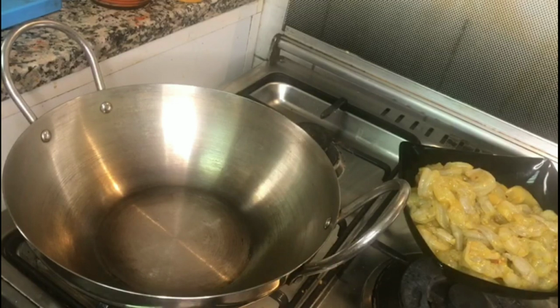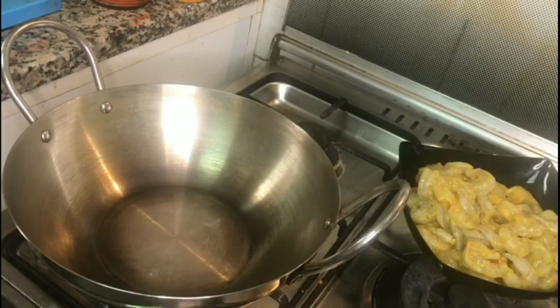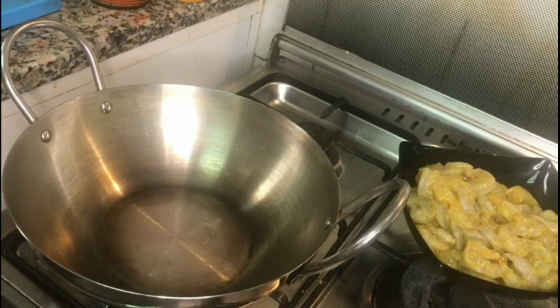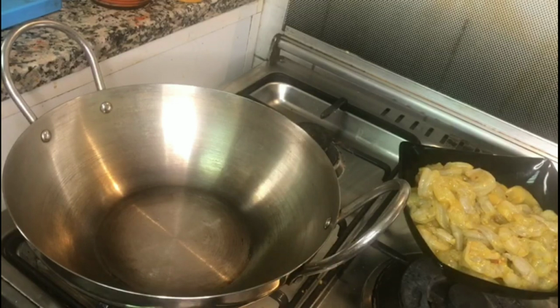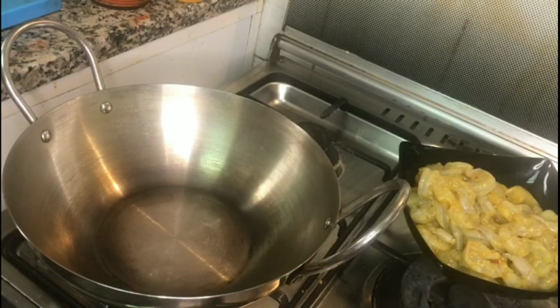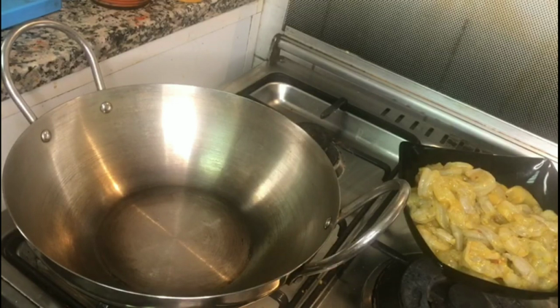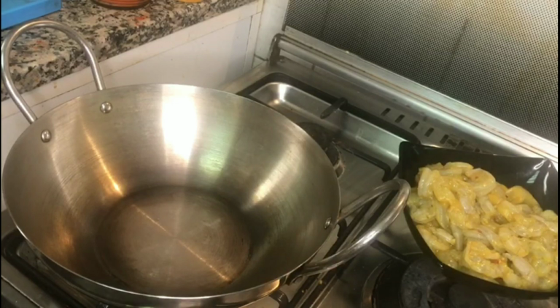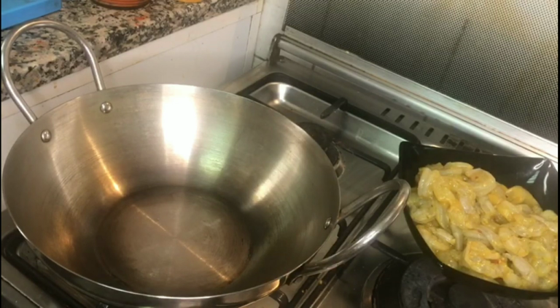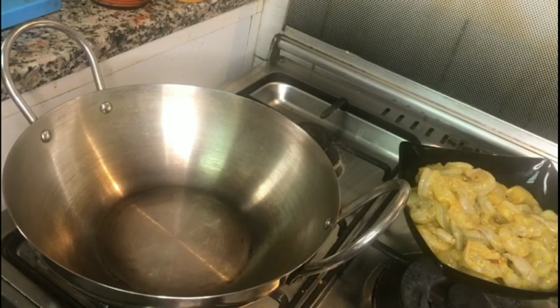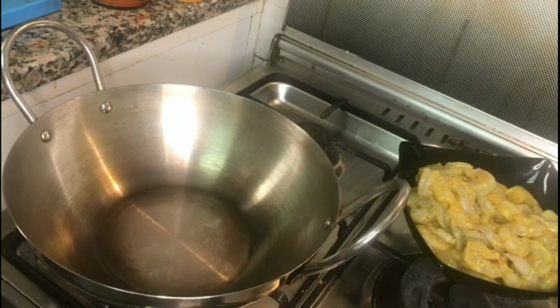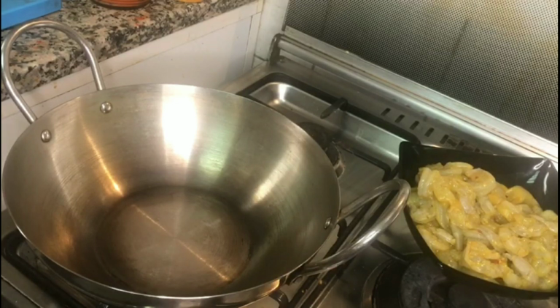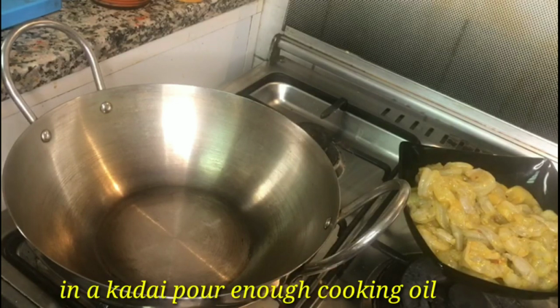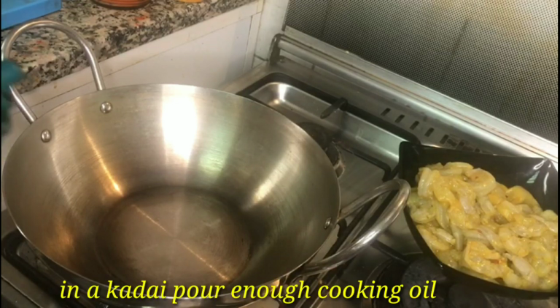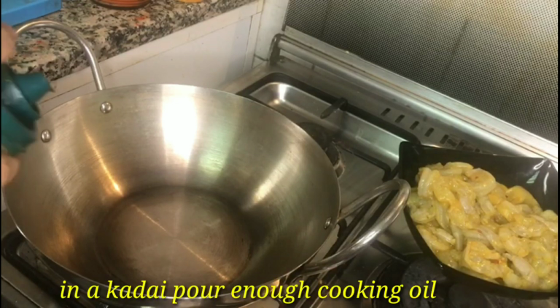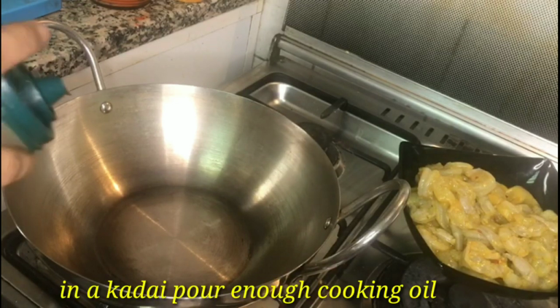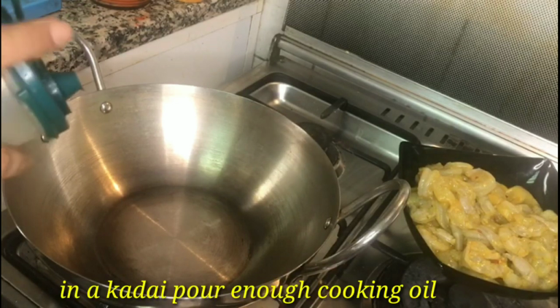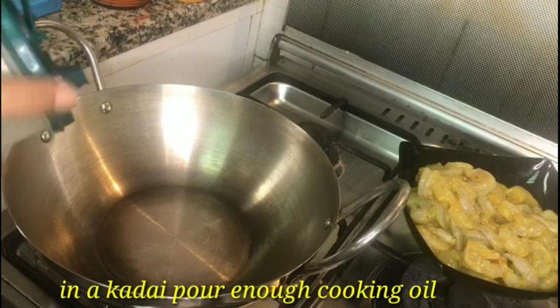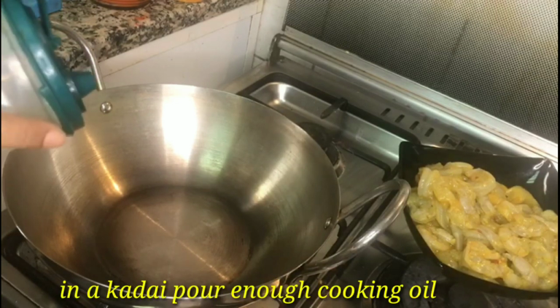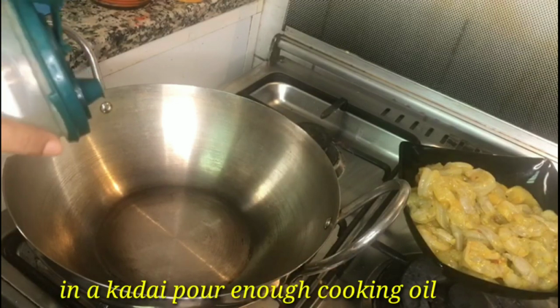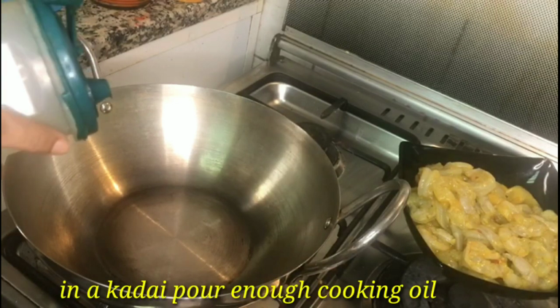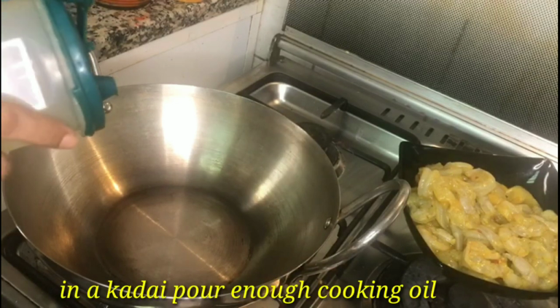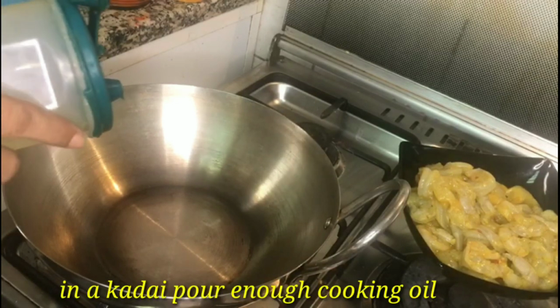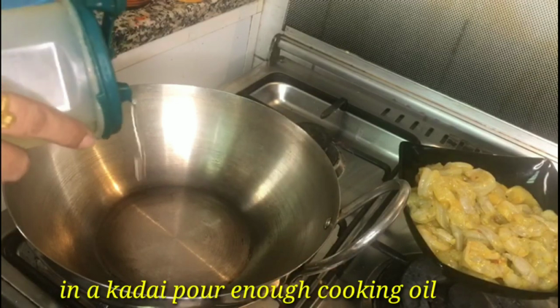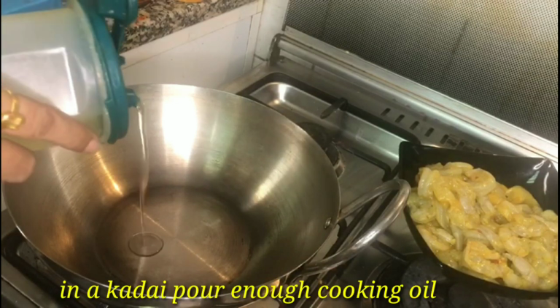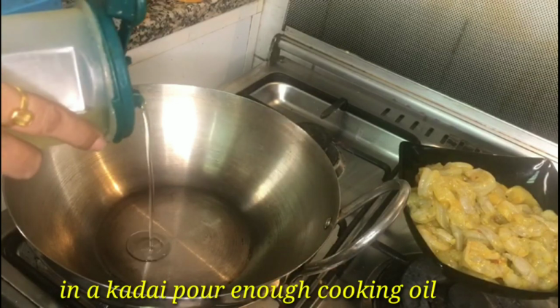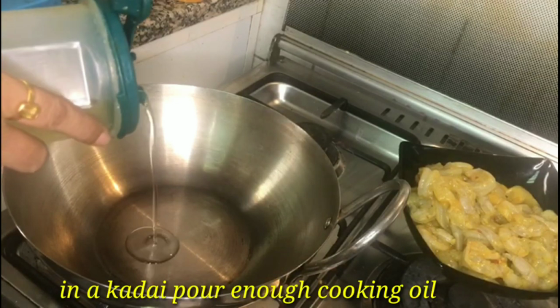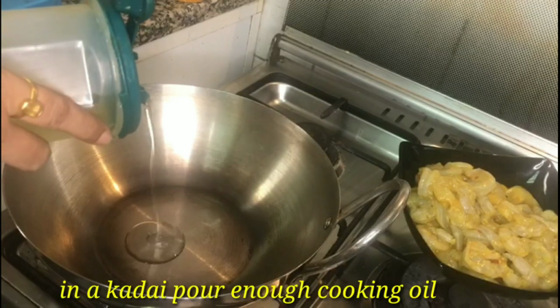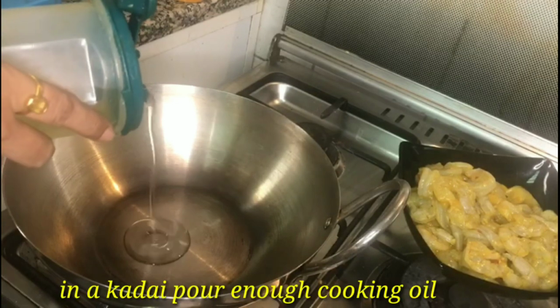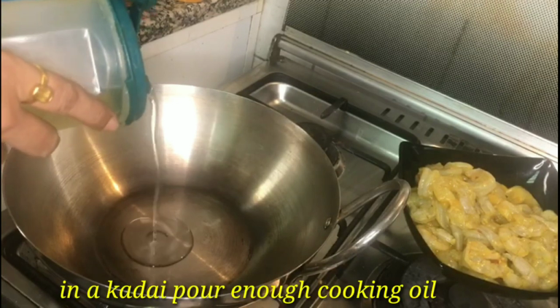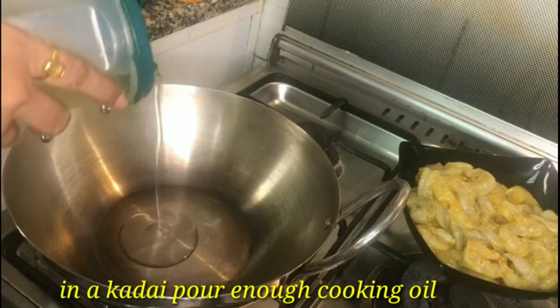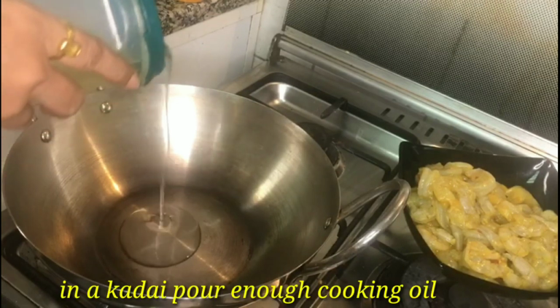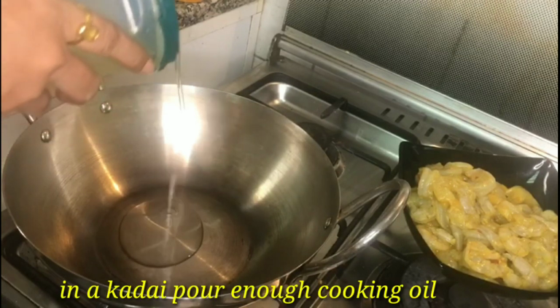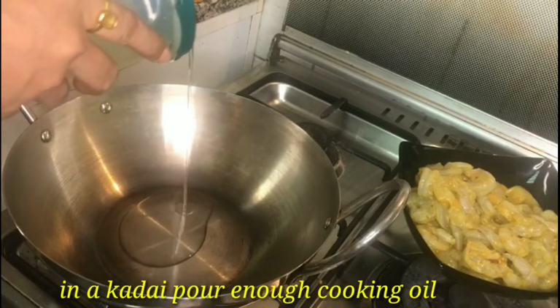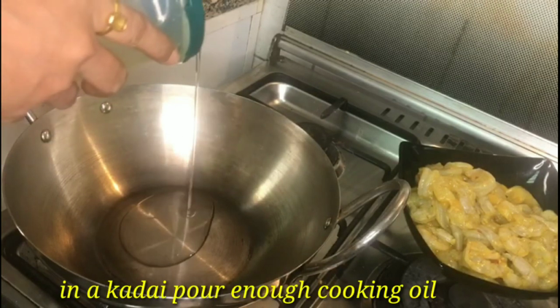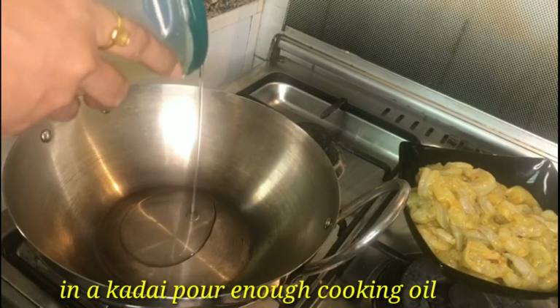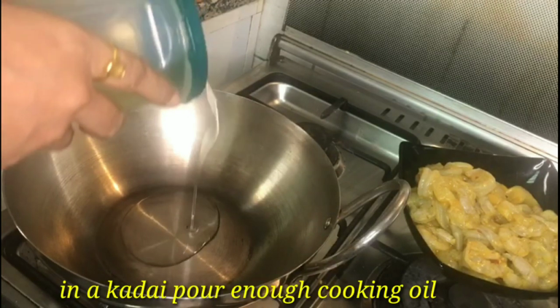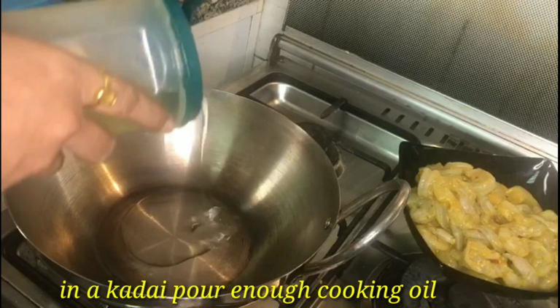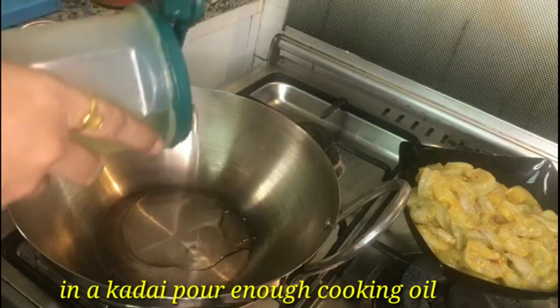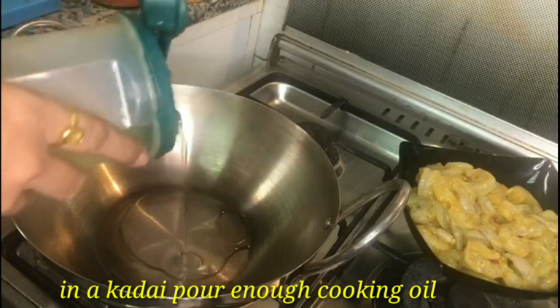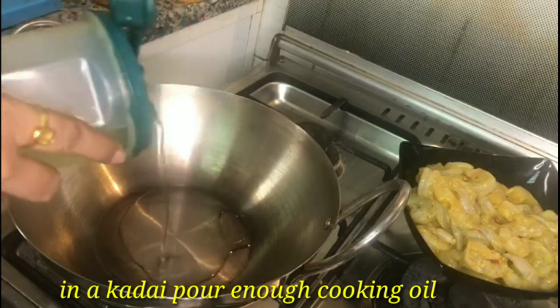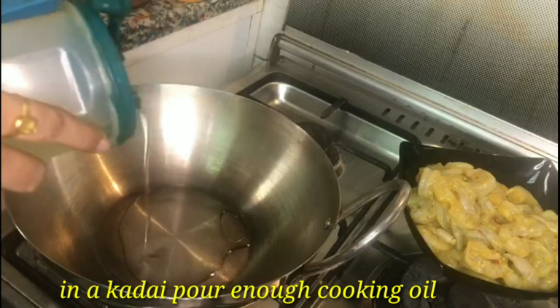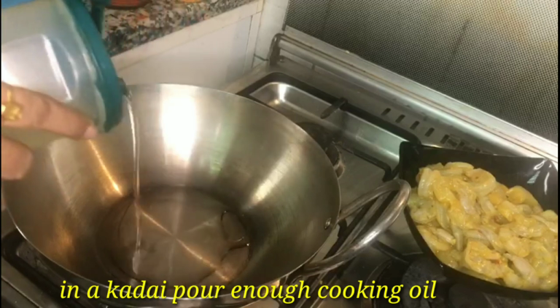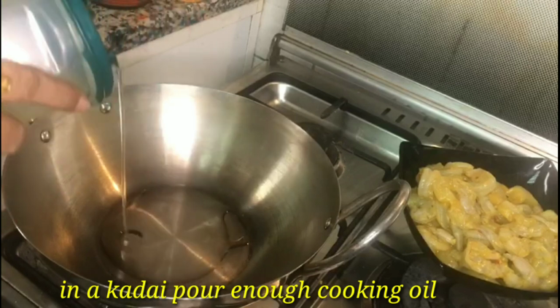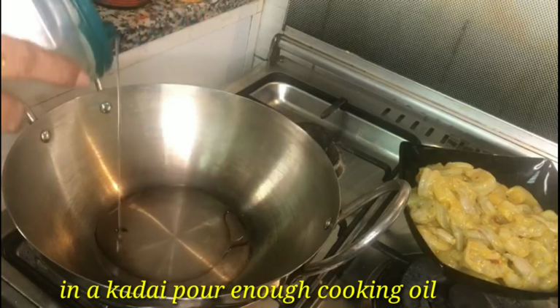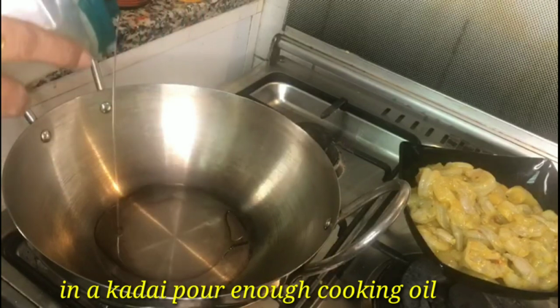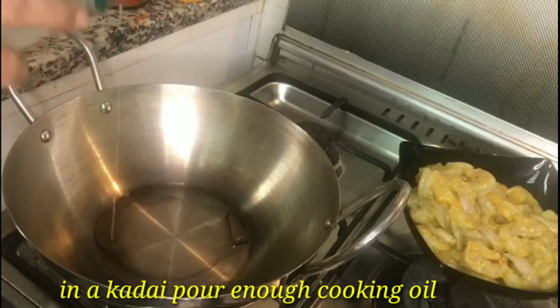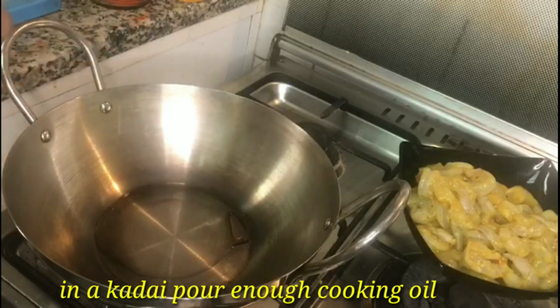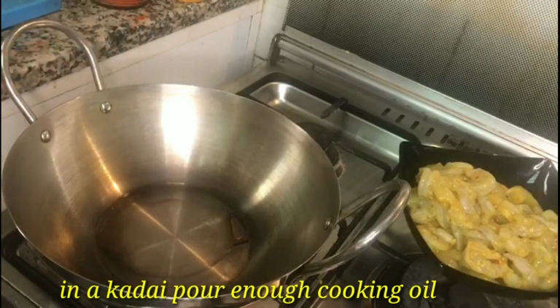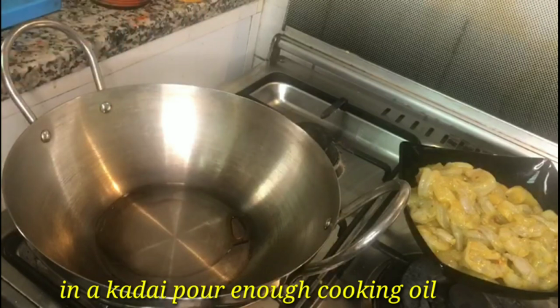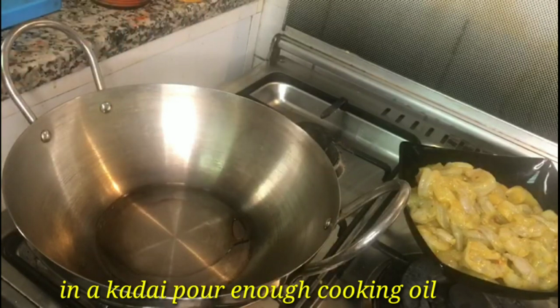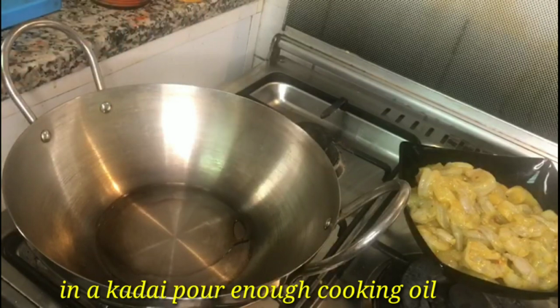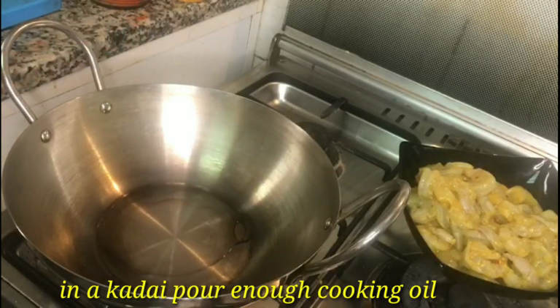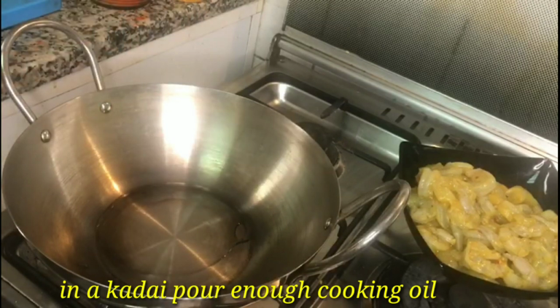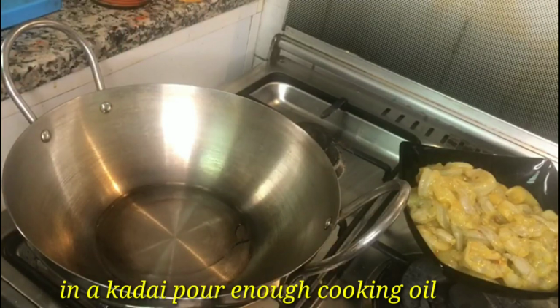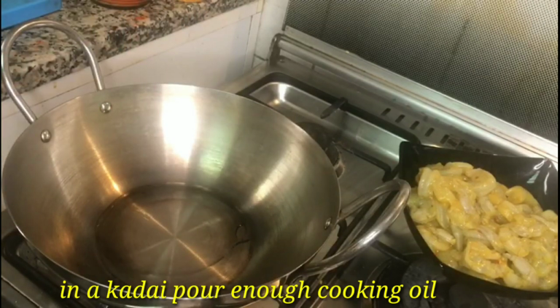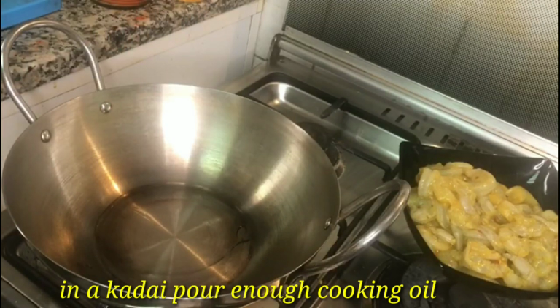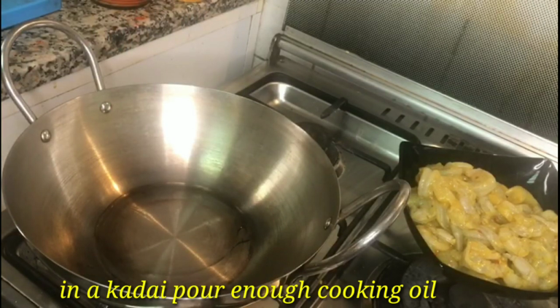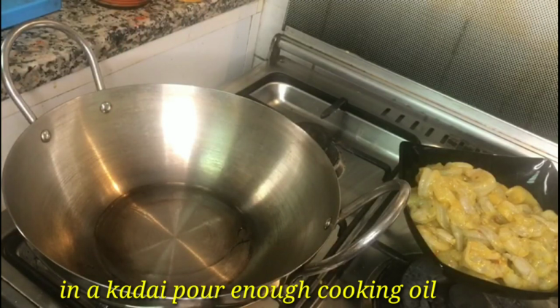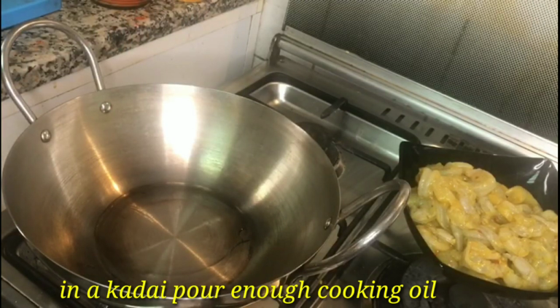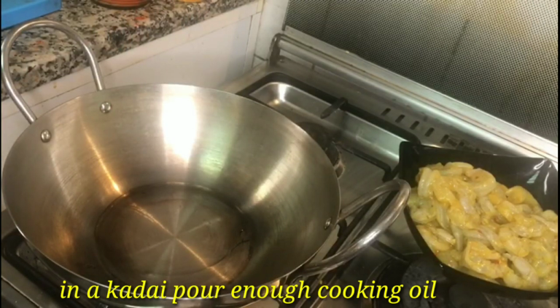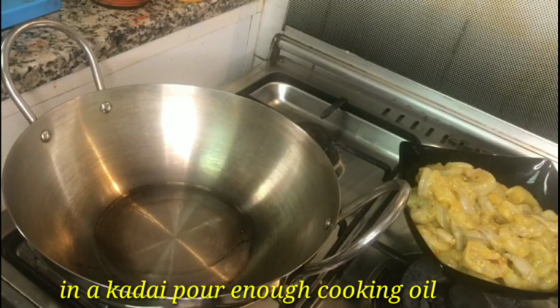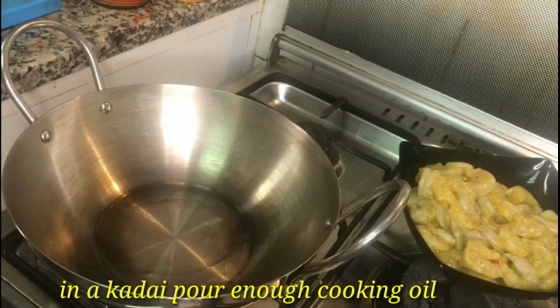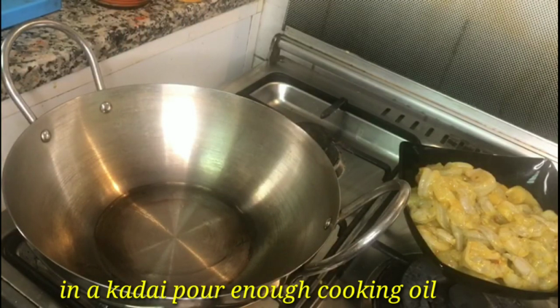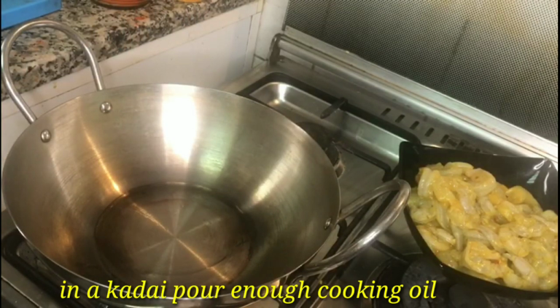First, we can add cooking oil. You can add coconut oil which people use.